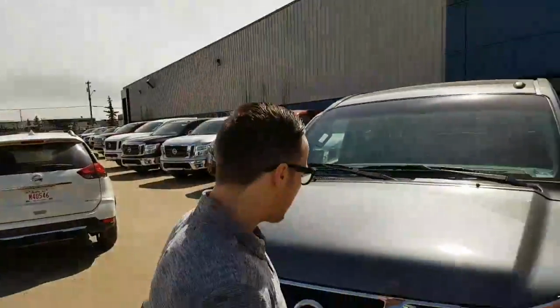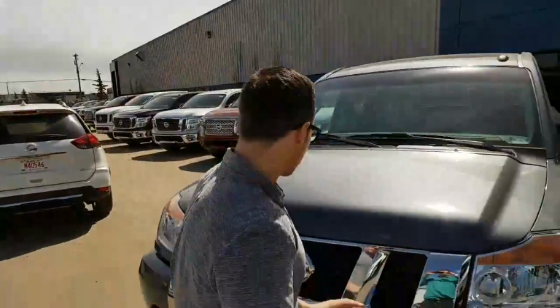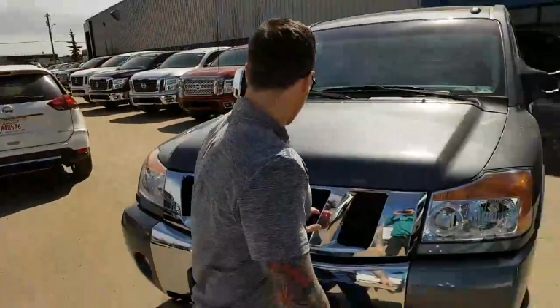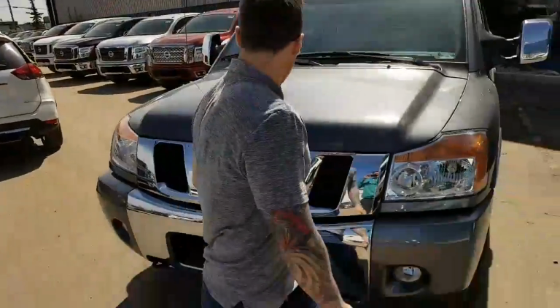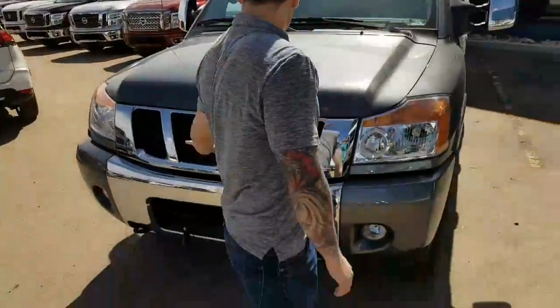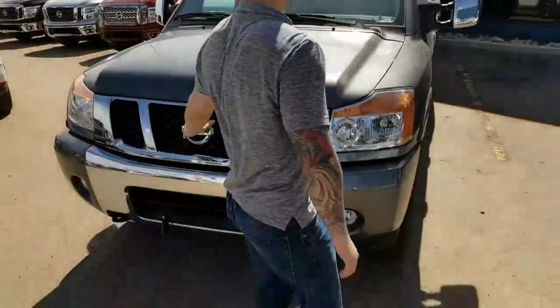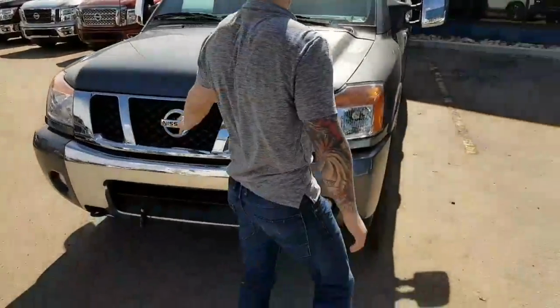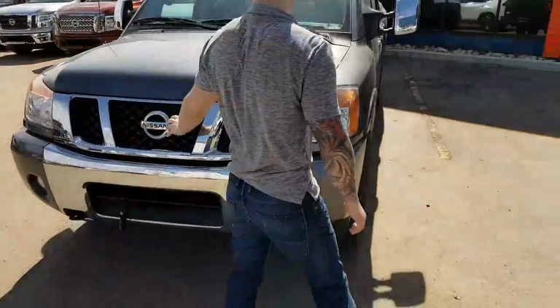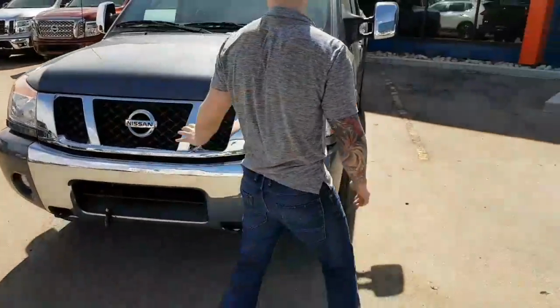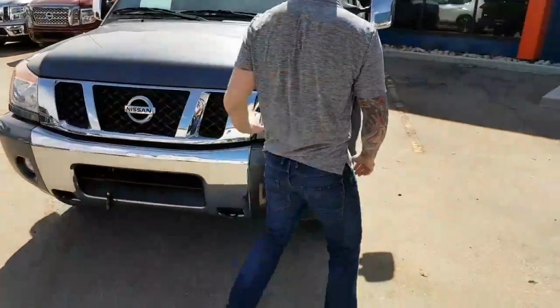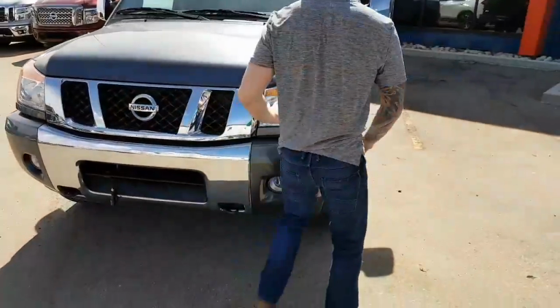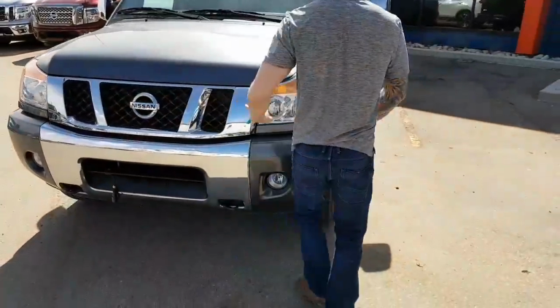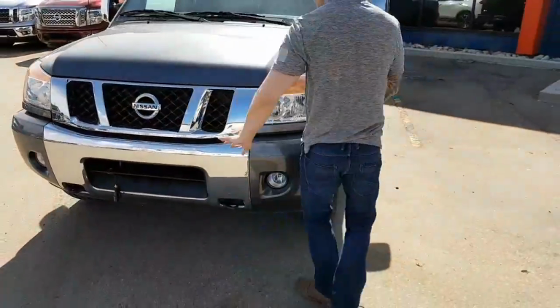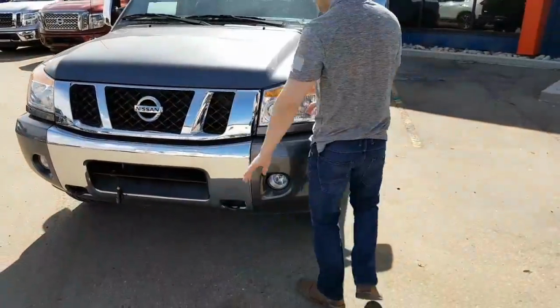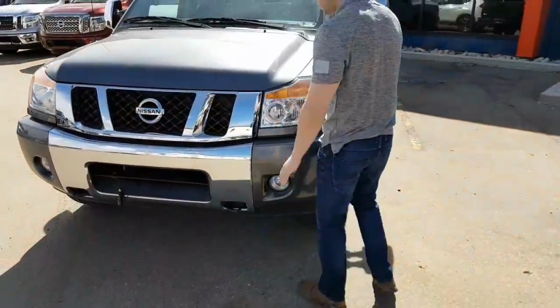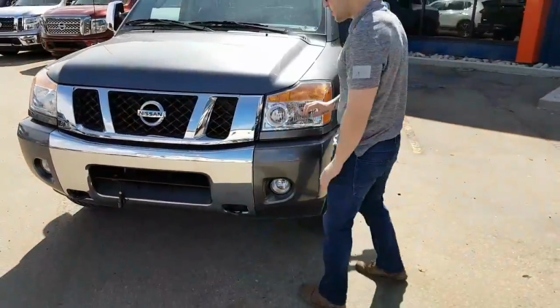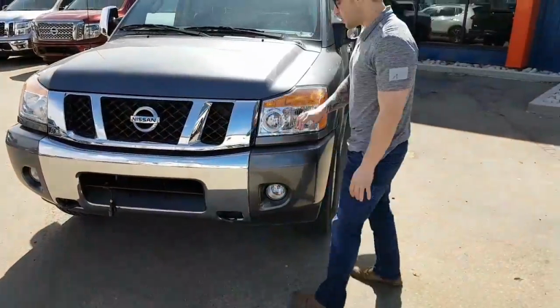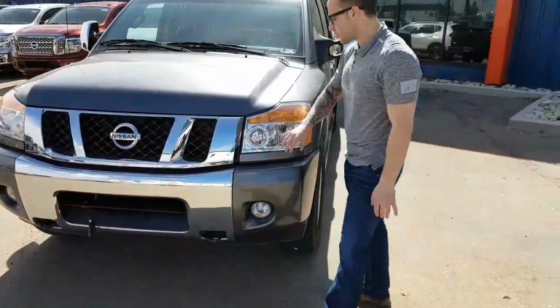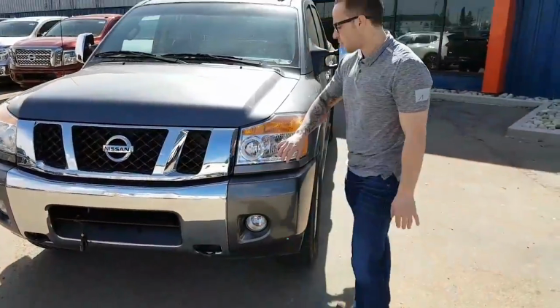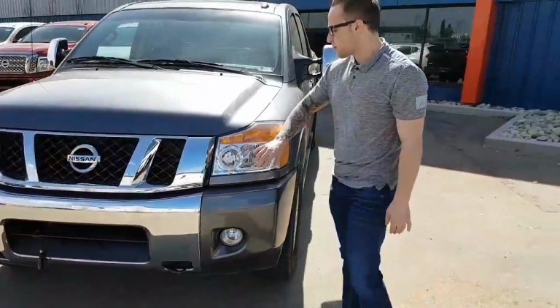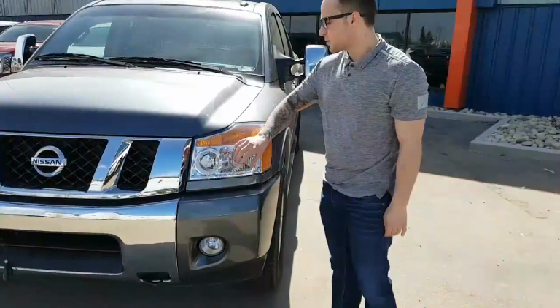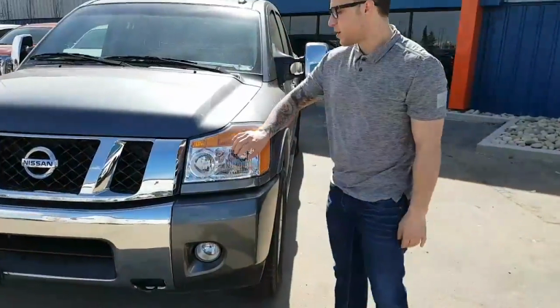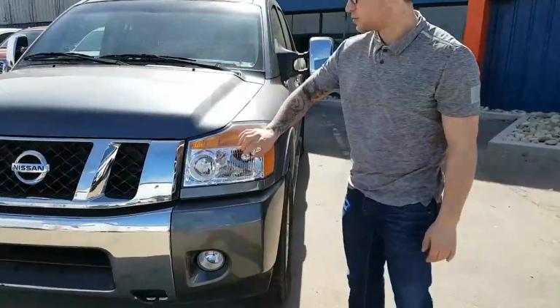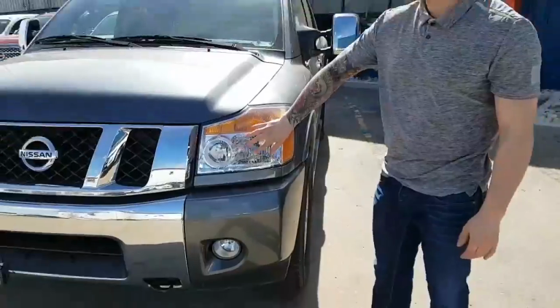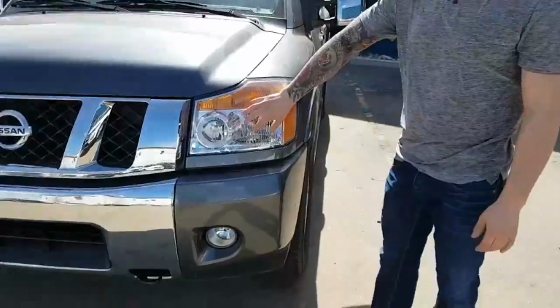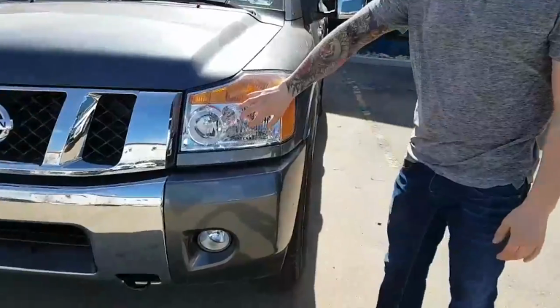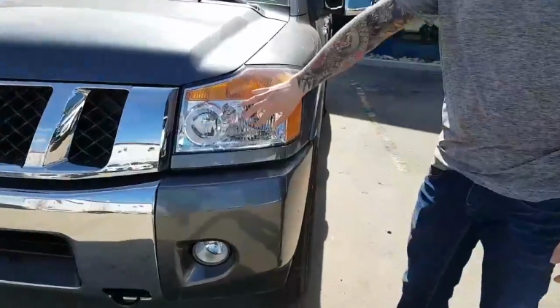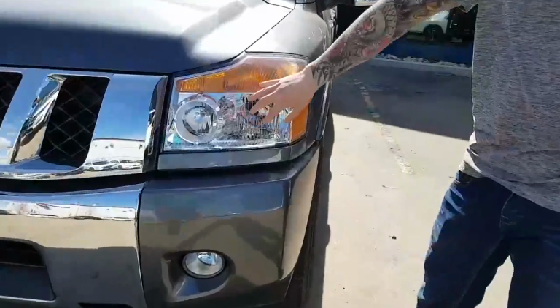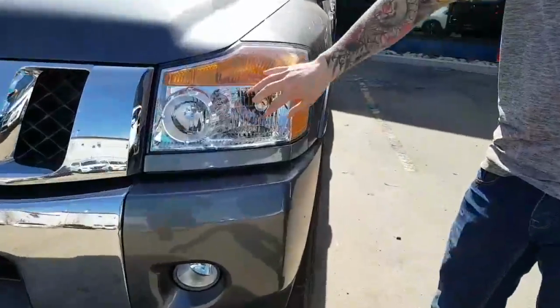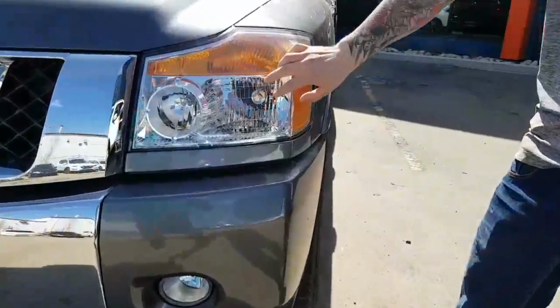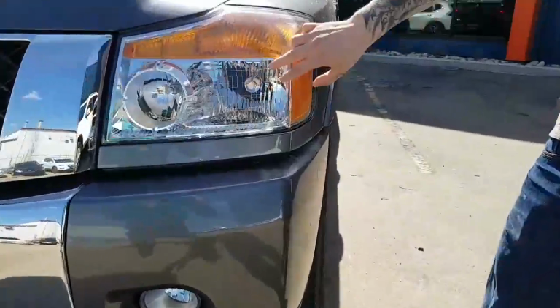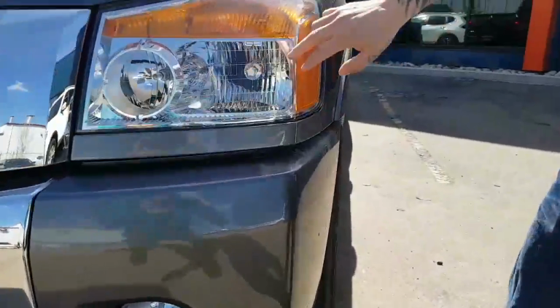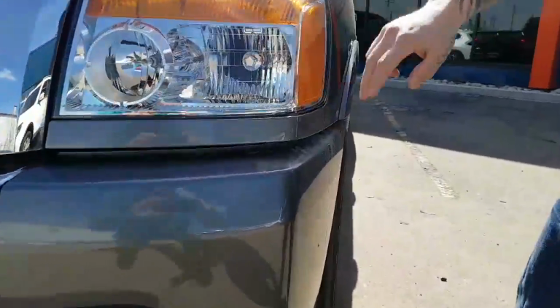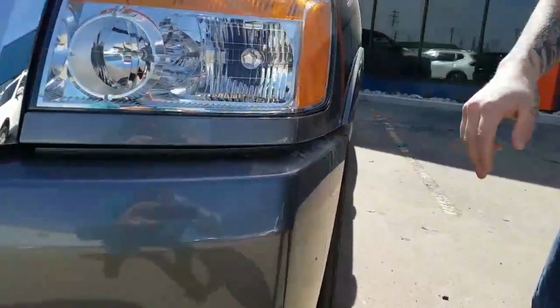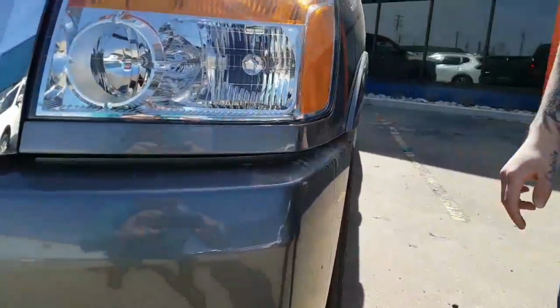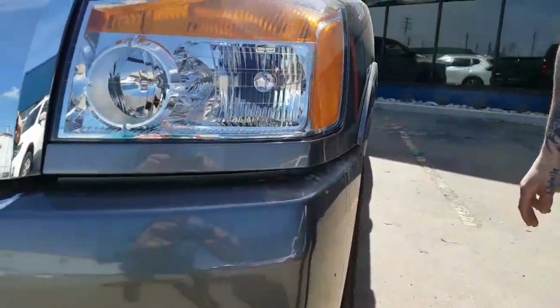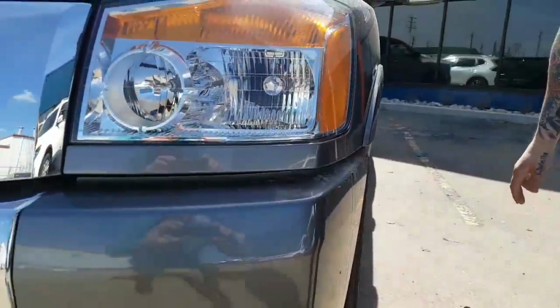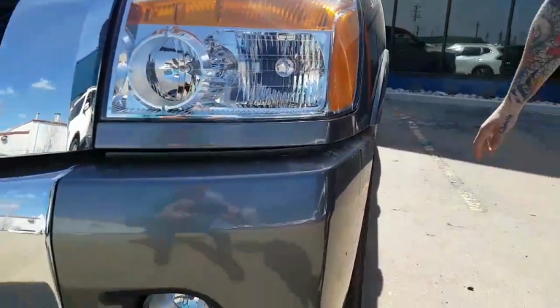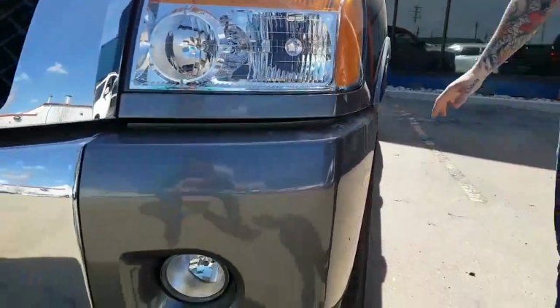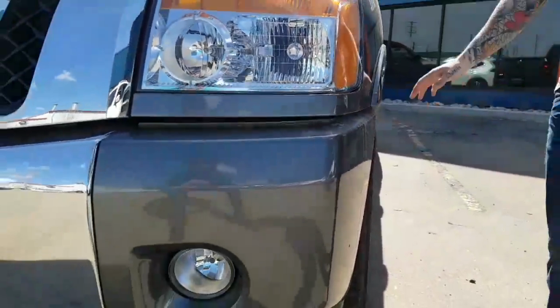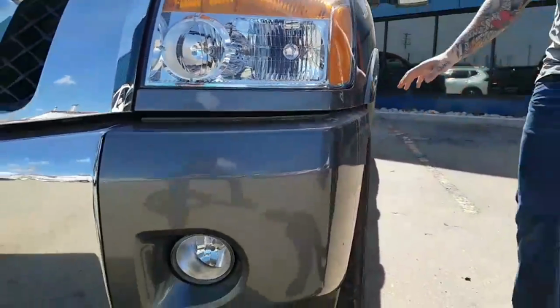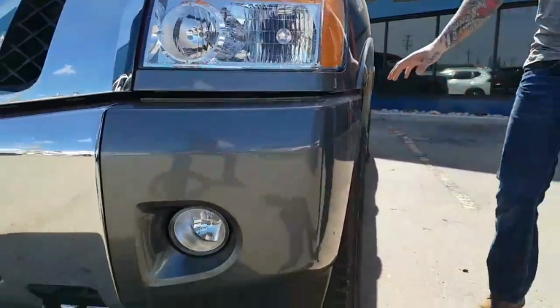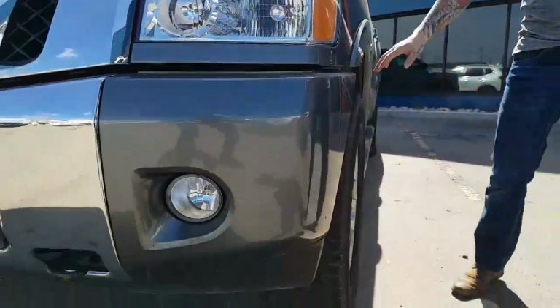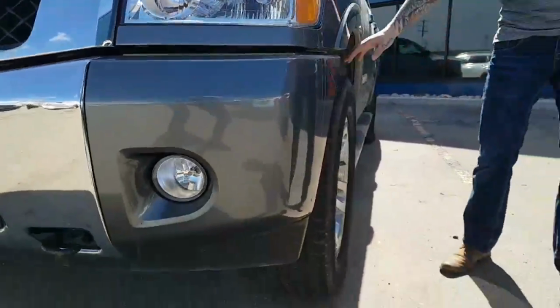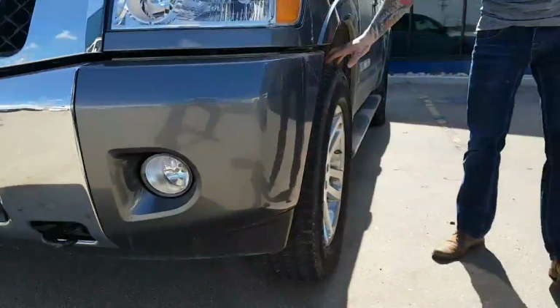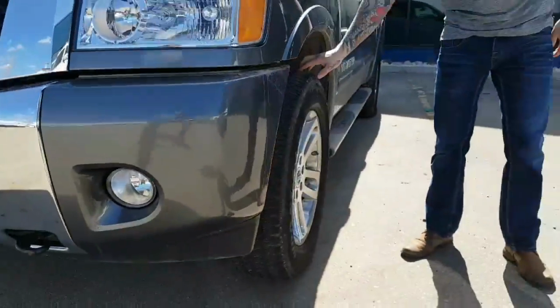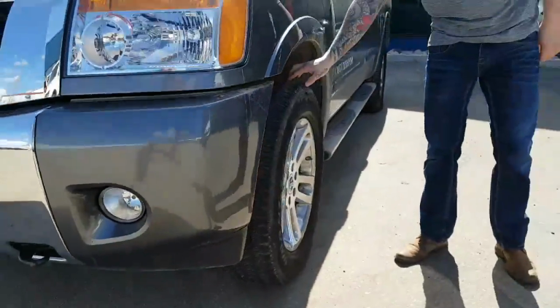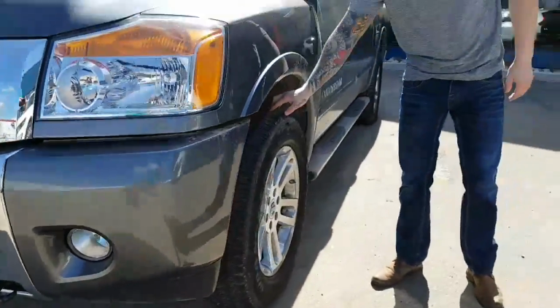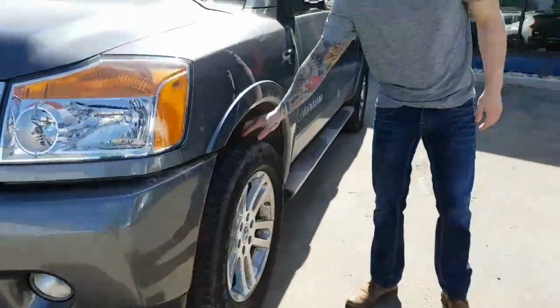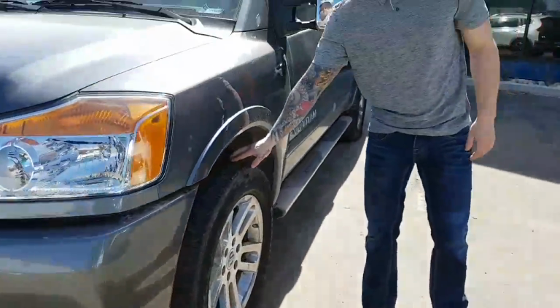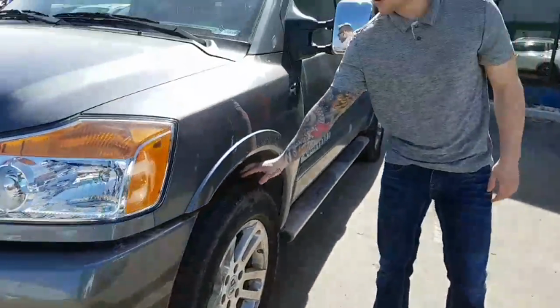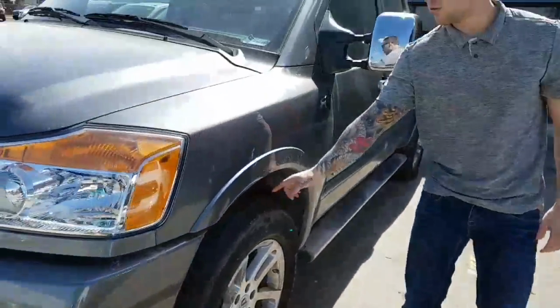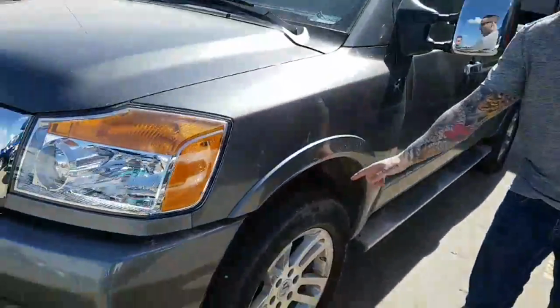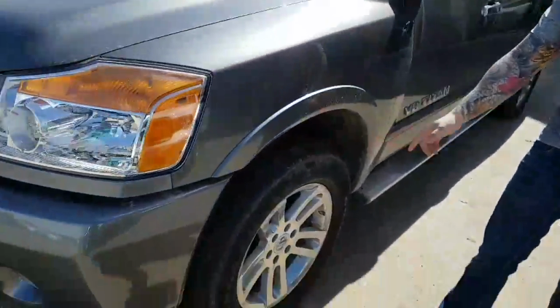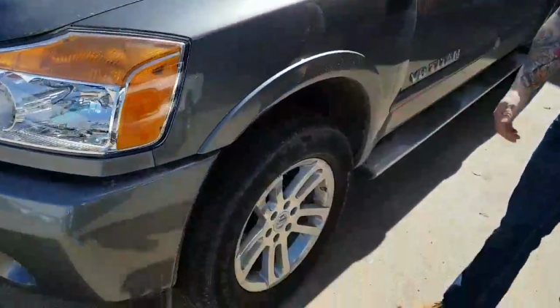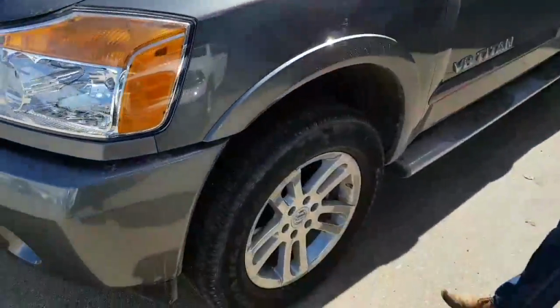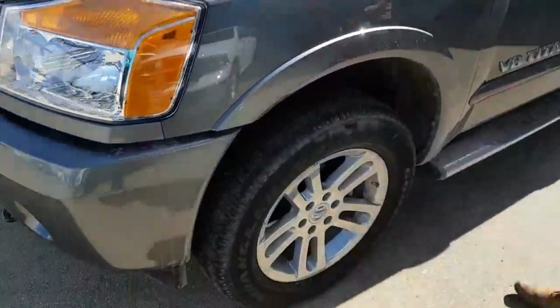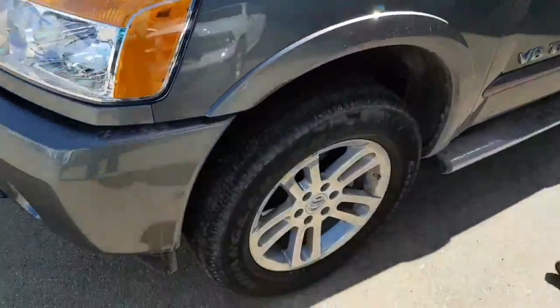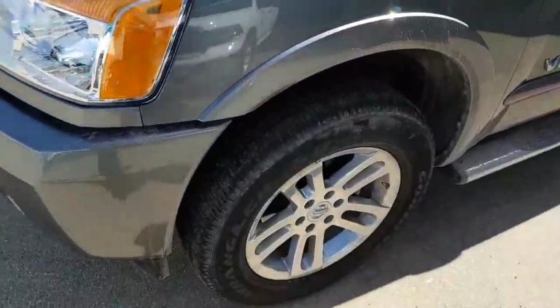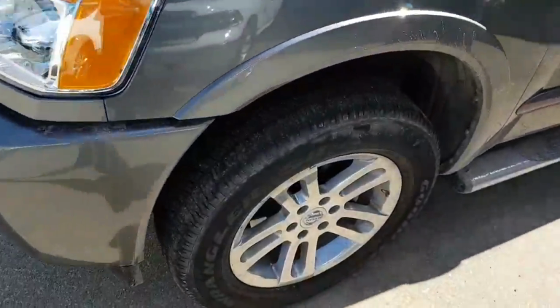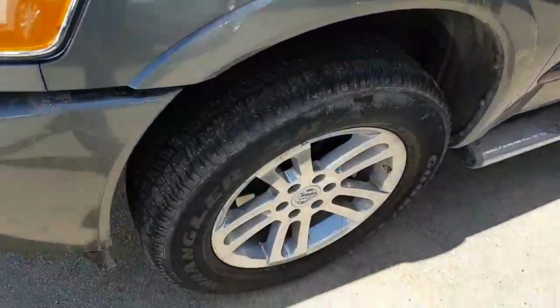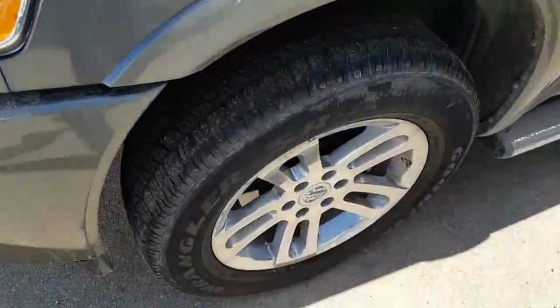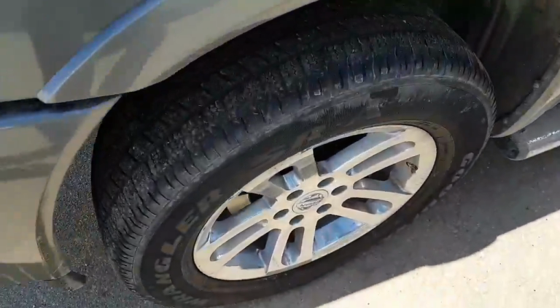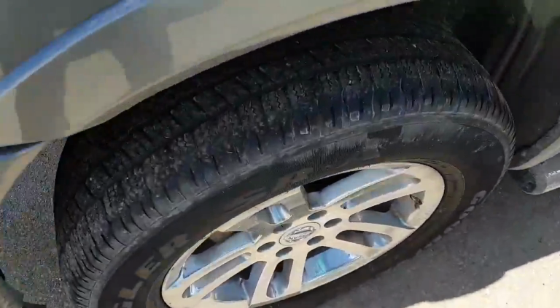You got your nice Nissan grille on the front here, all chromed out. Shatter-proof, scratch-resistant lenses. All-season tires with locks and tread left on them still.